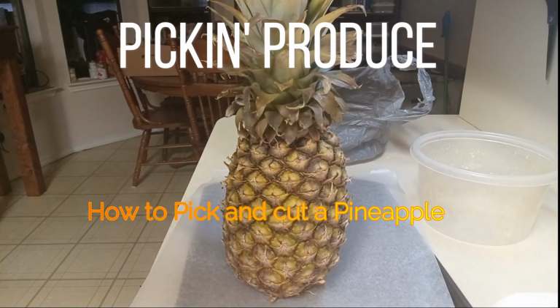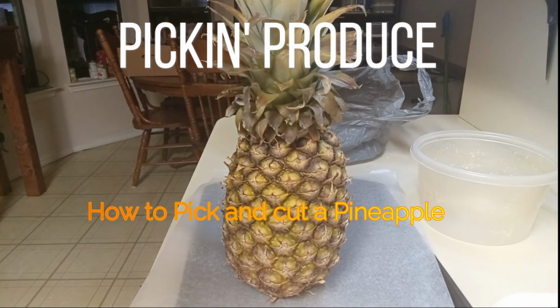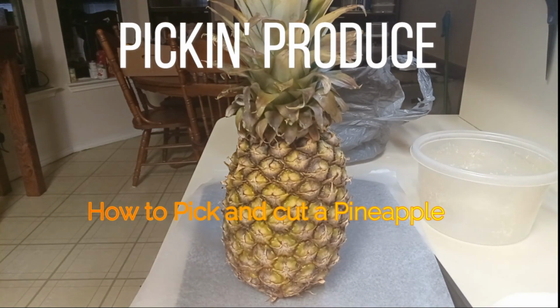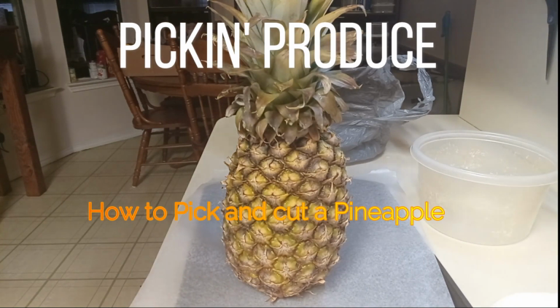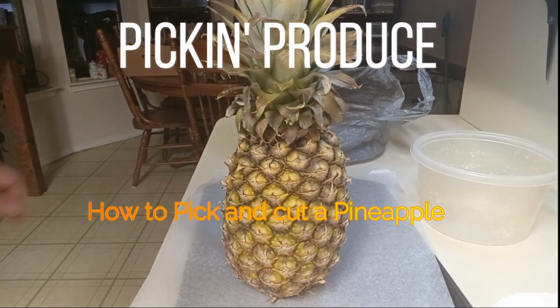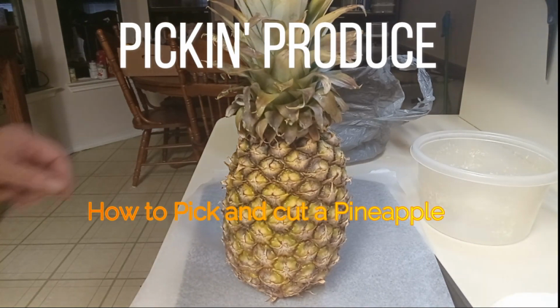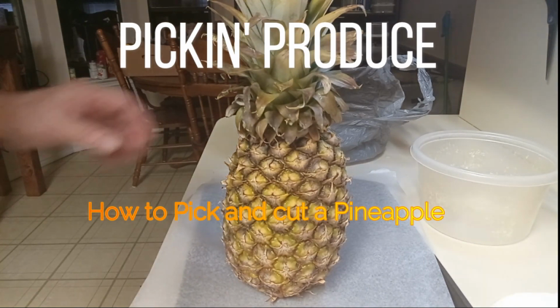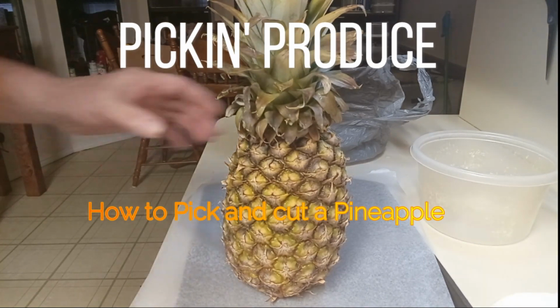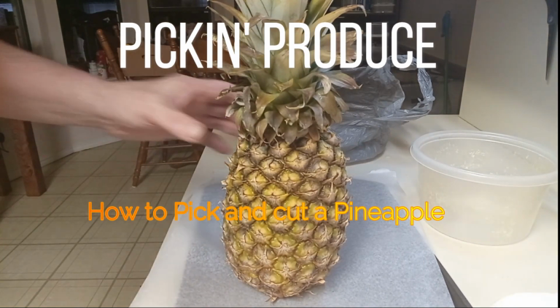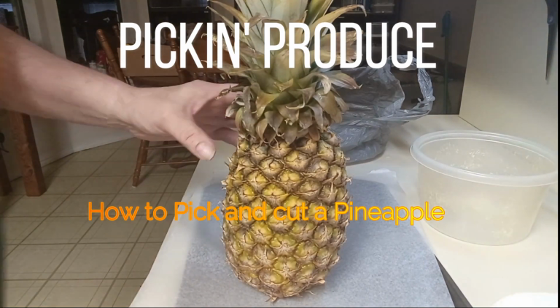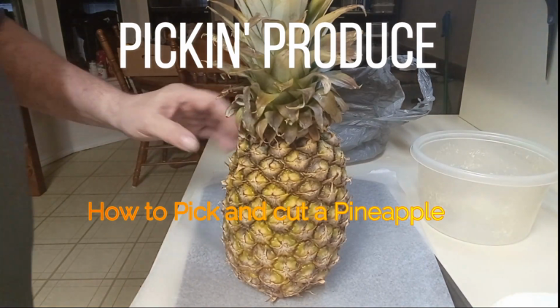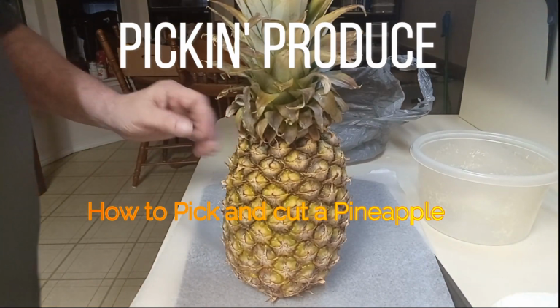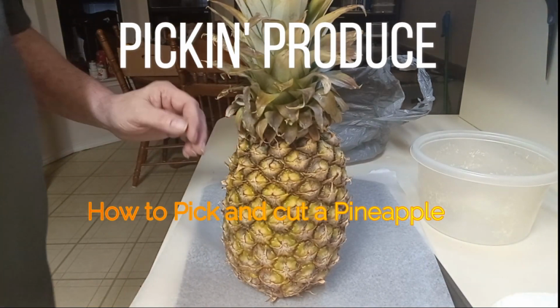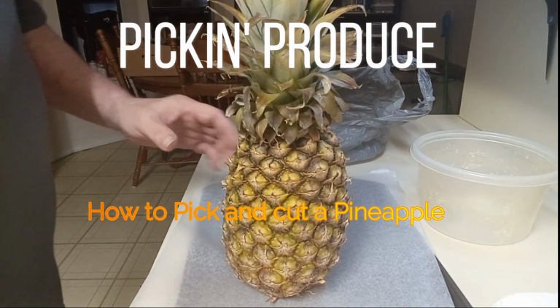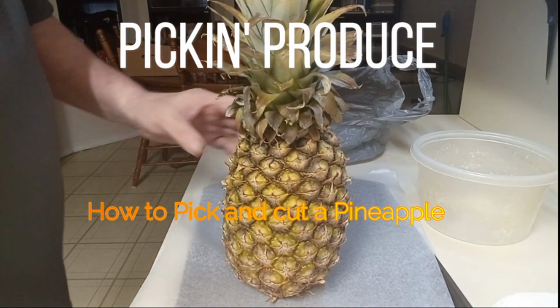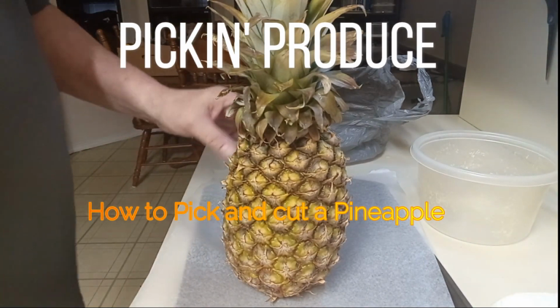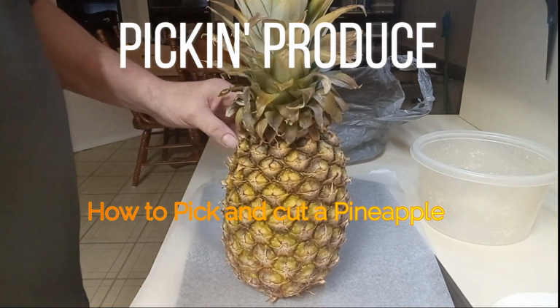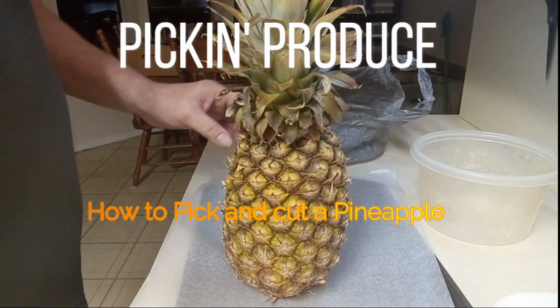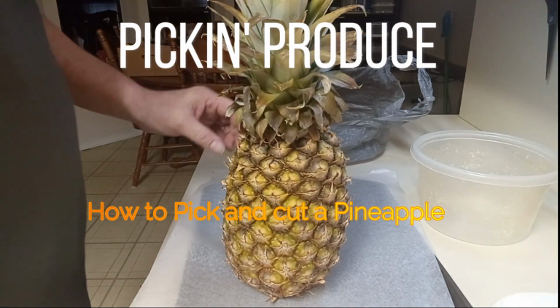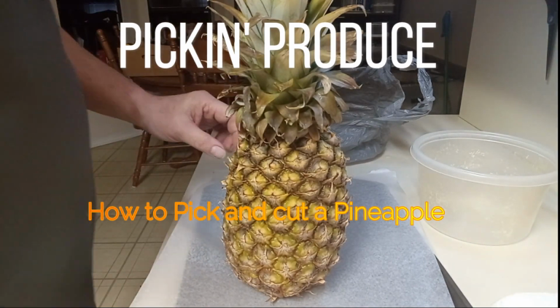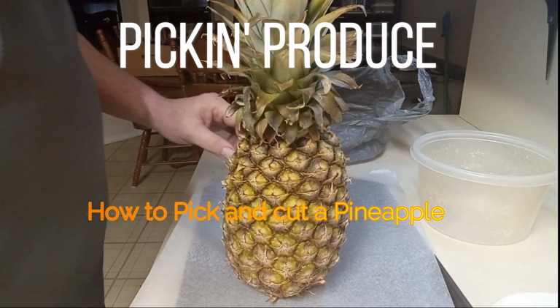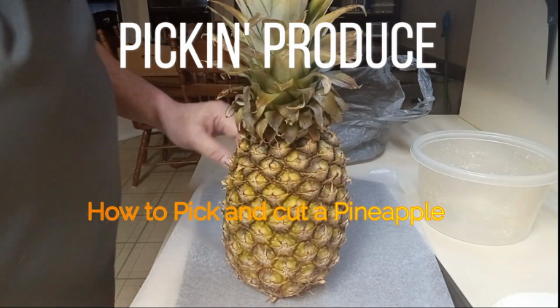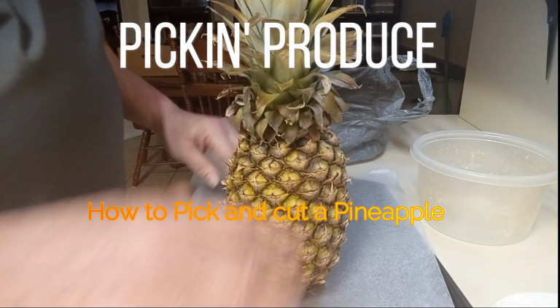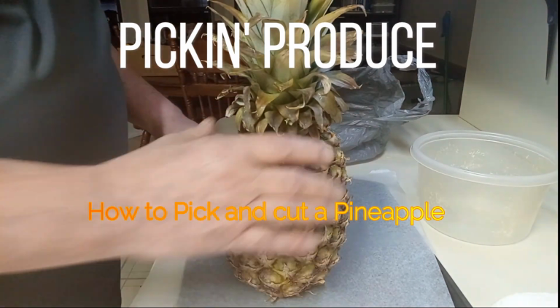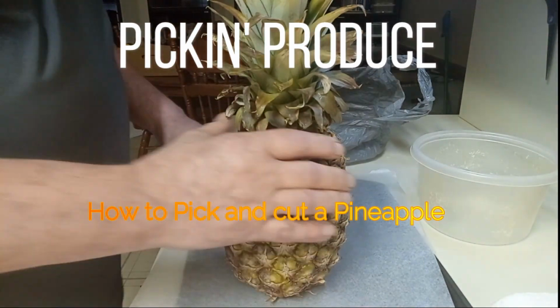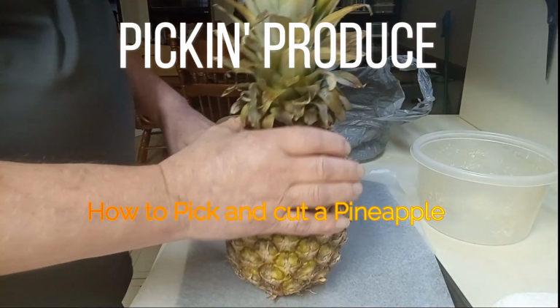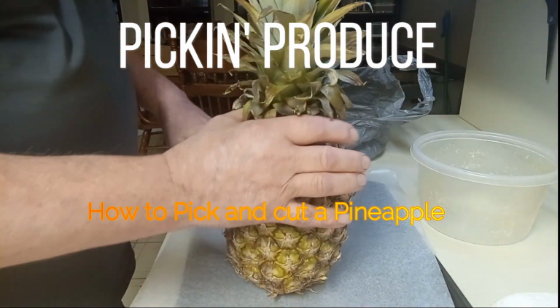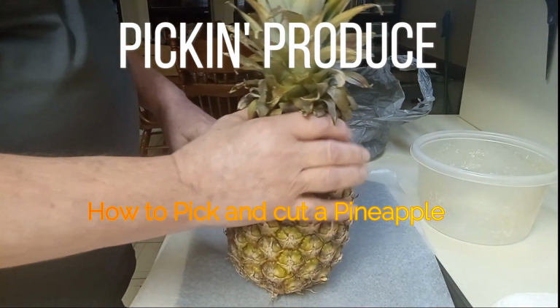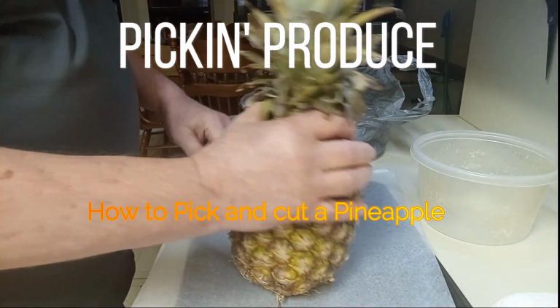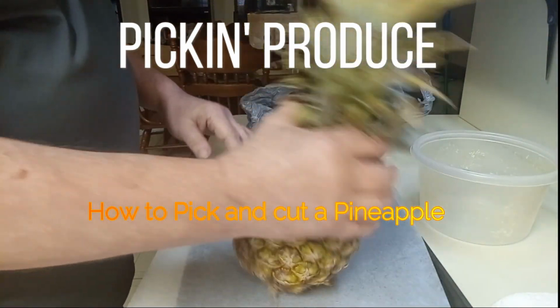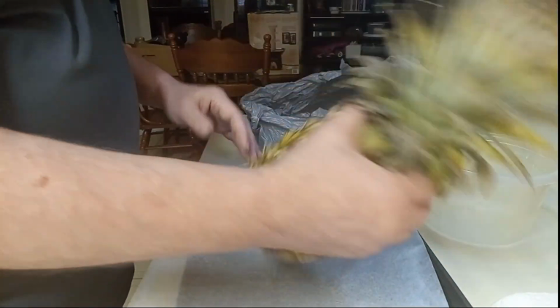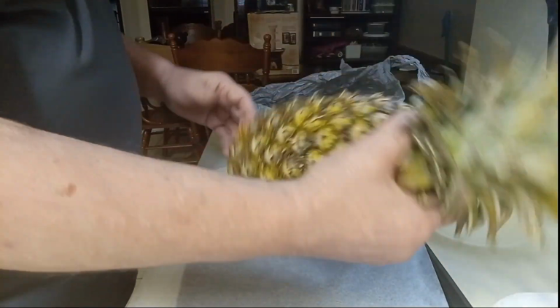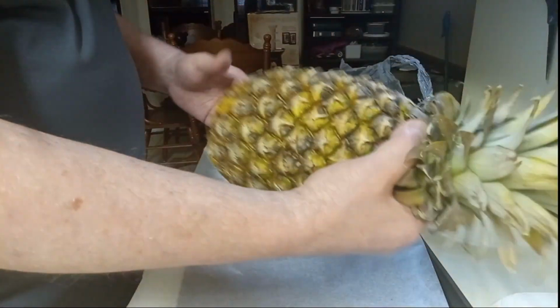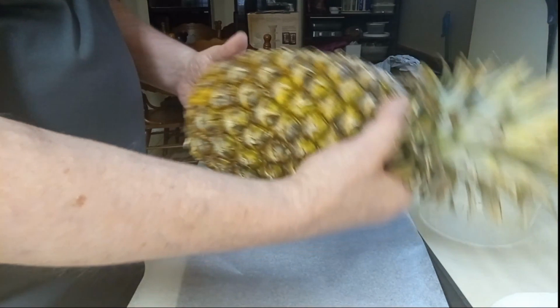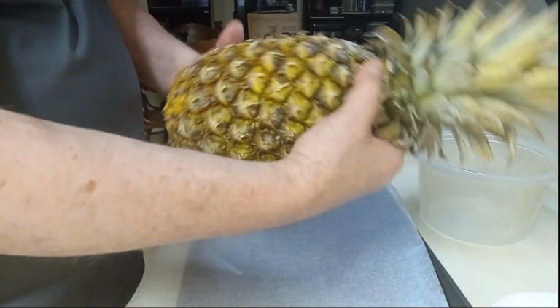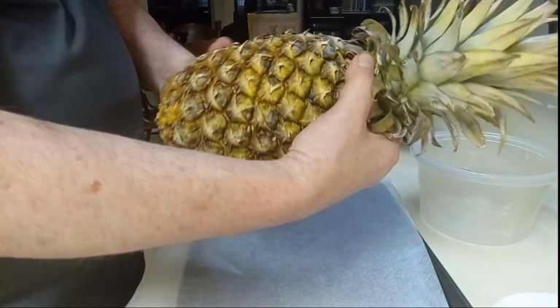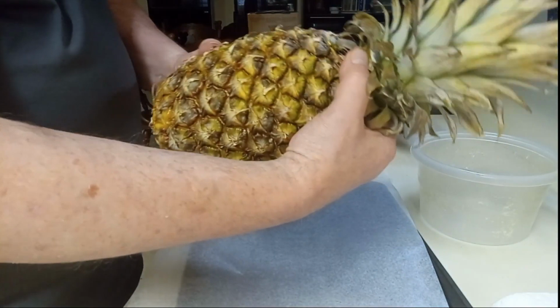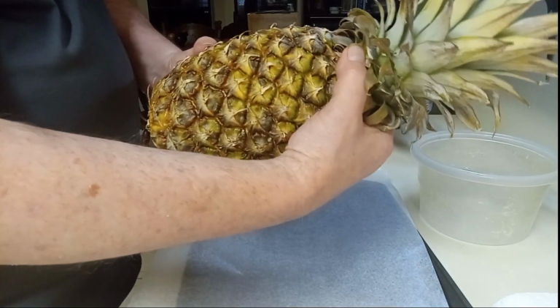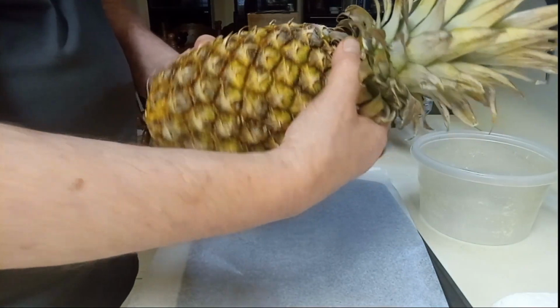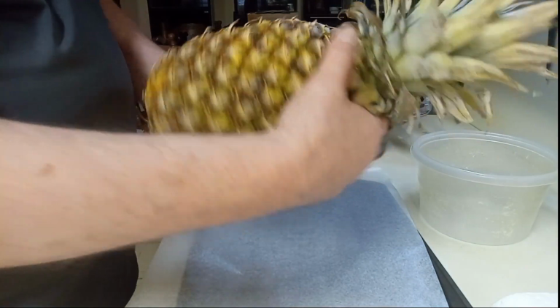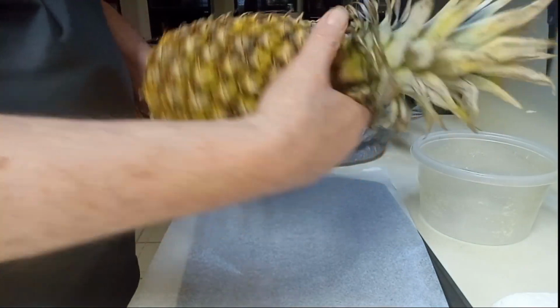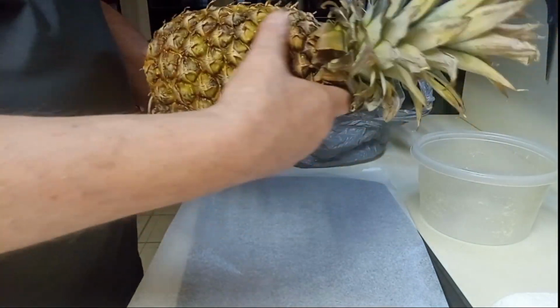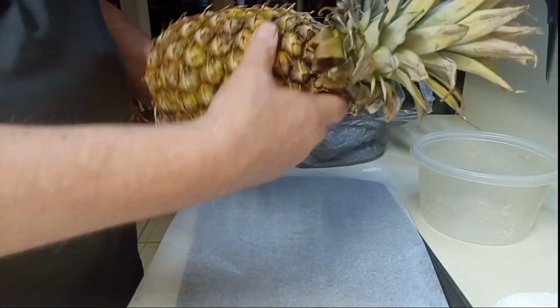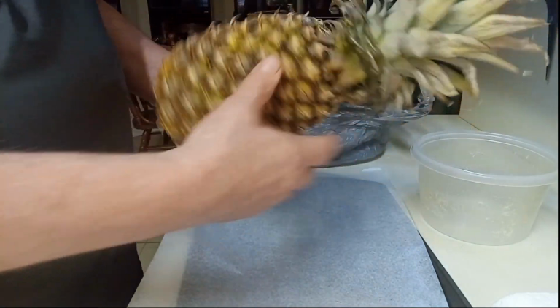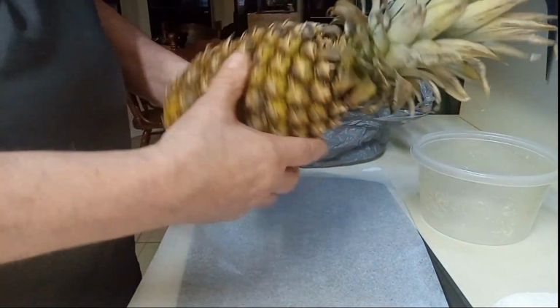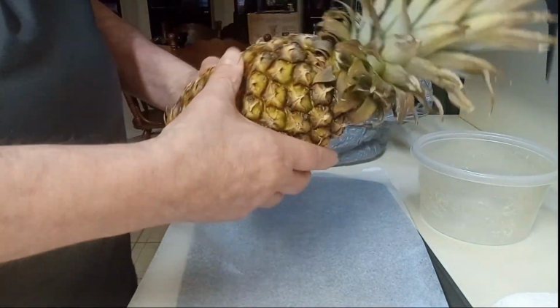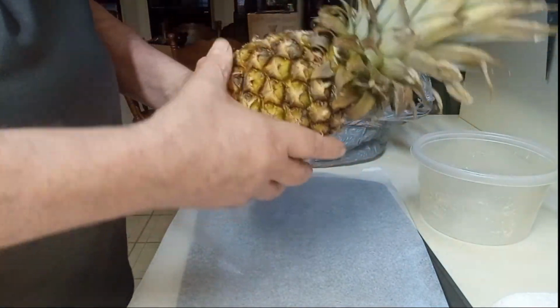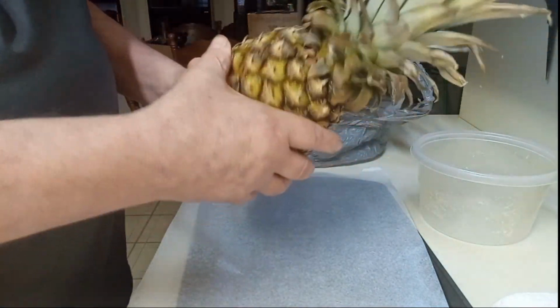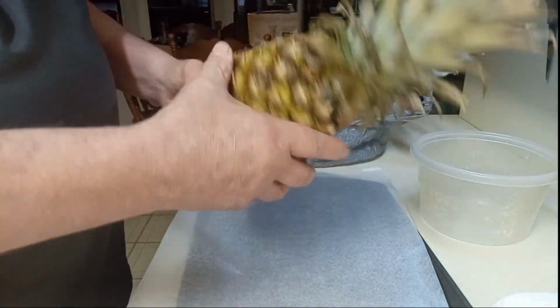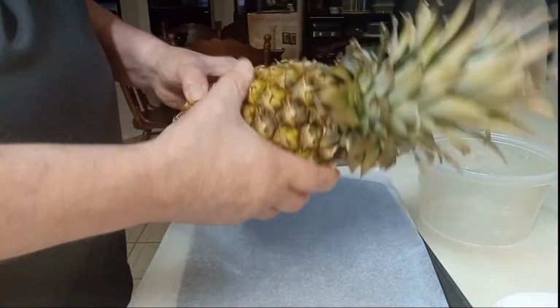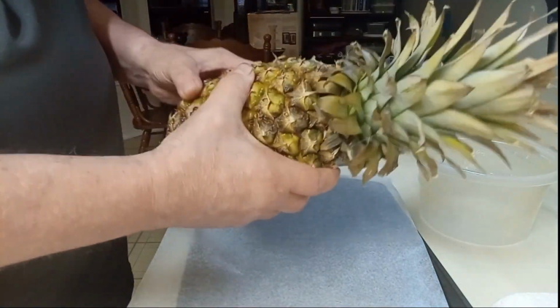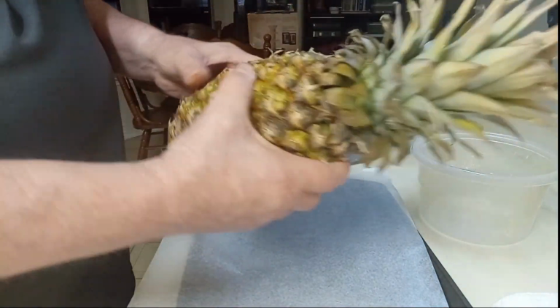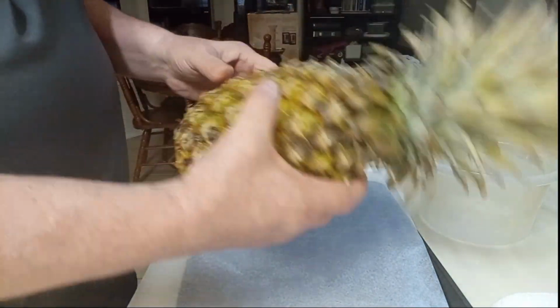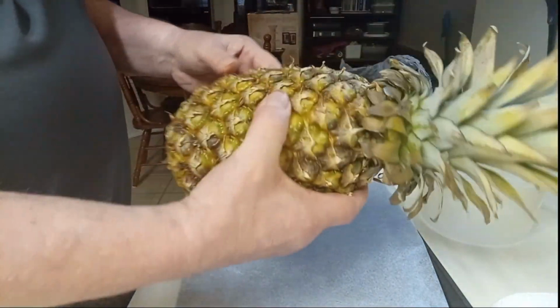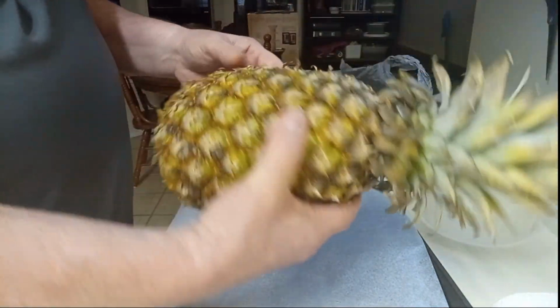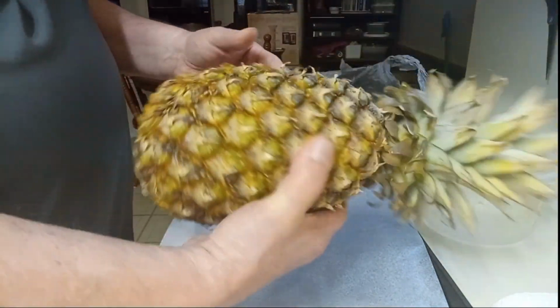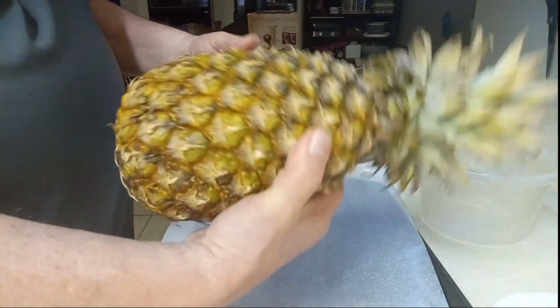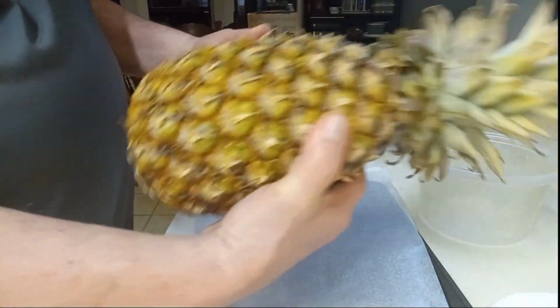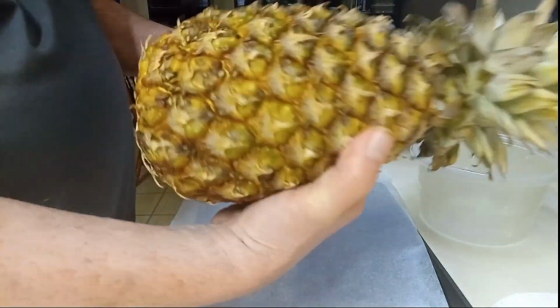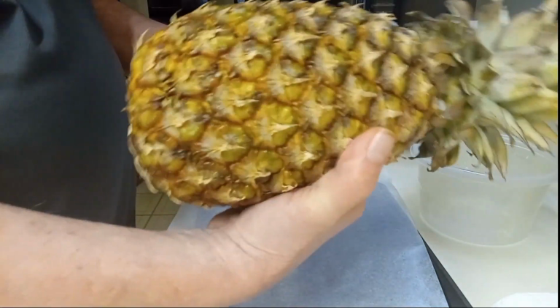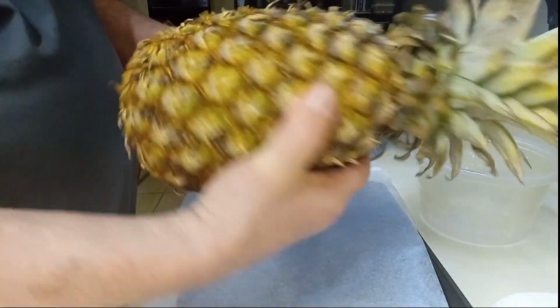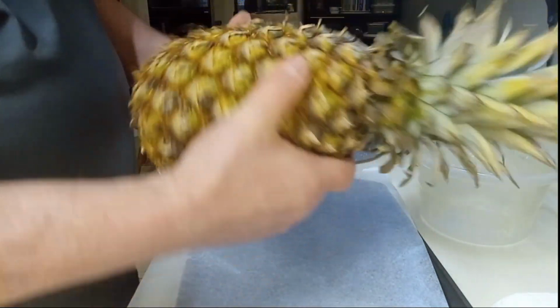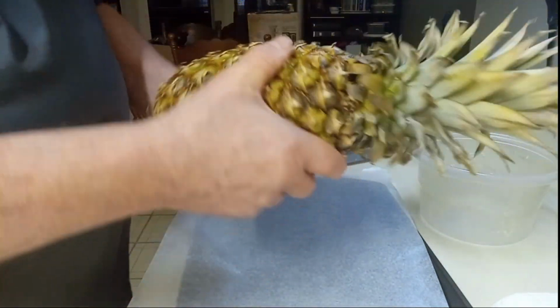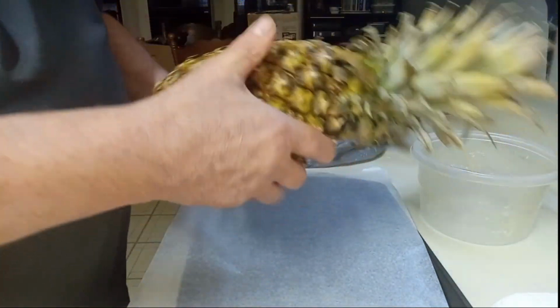Today I'm going to give you a quick little glimpse. I'll show you how to cut a pineapple. First thing, of course, you need some pineapple.